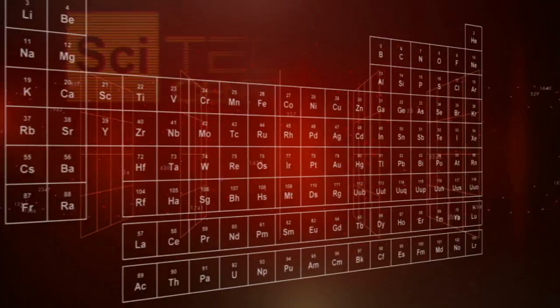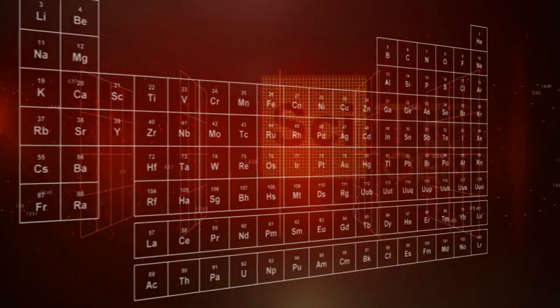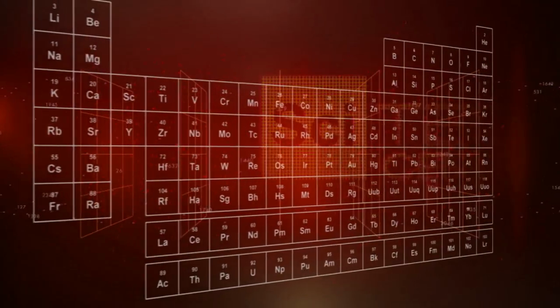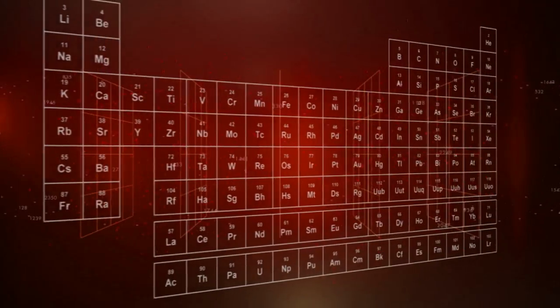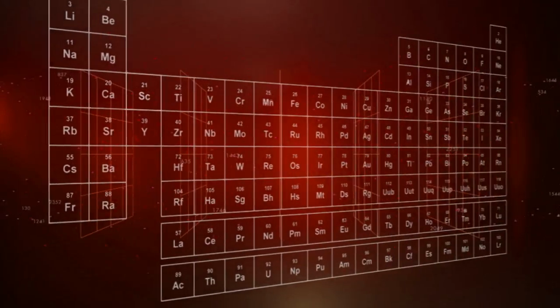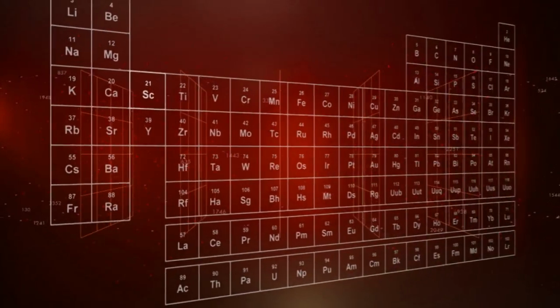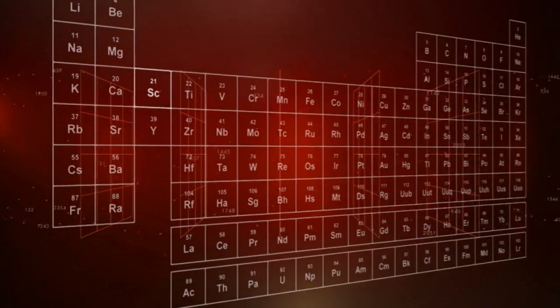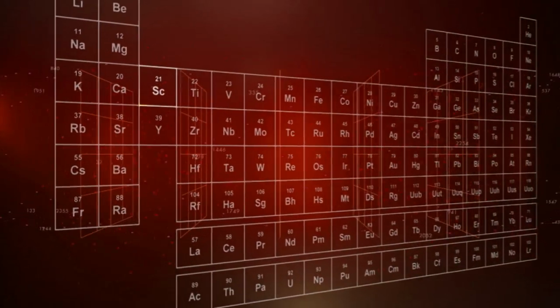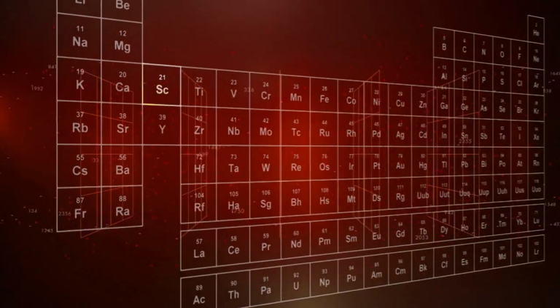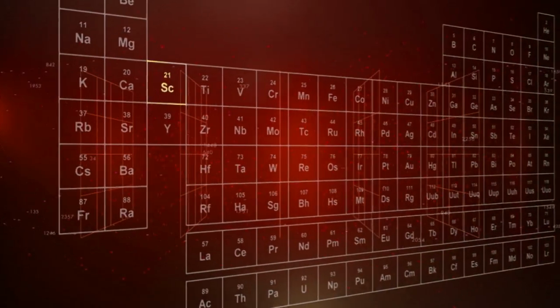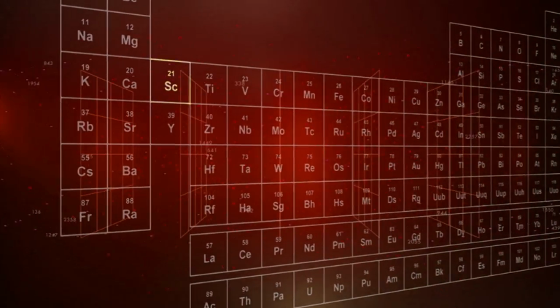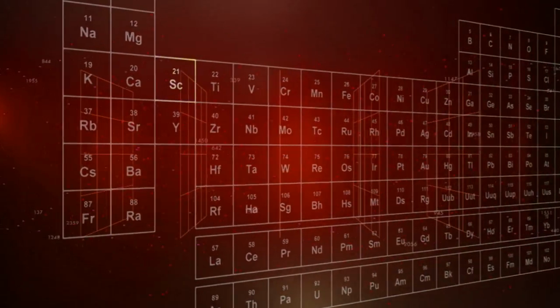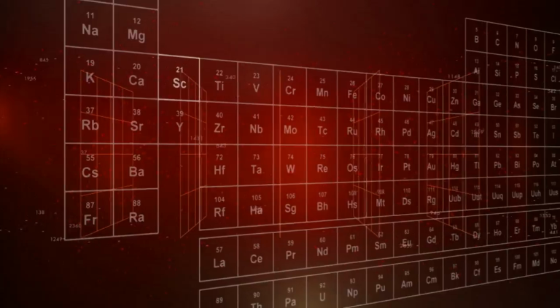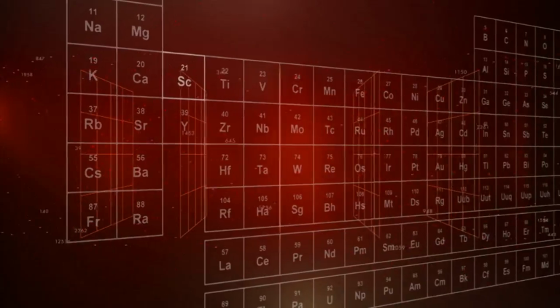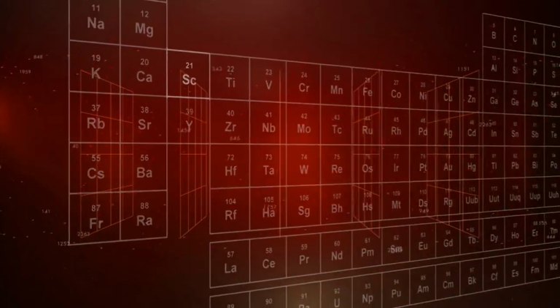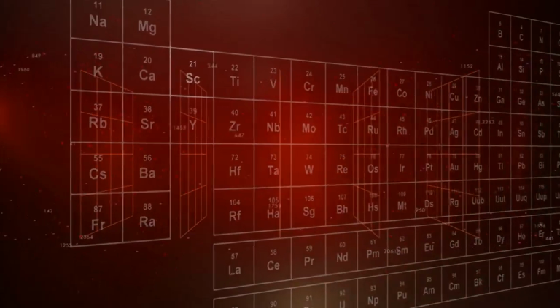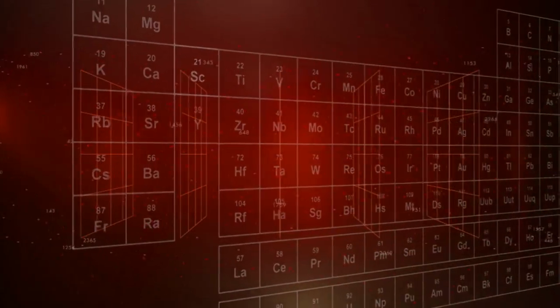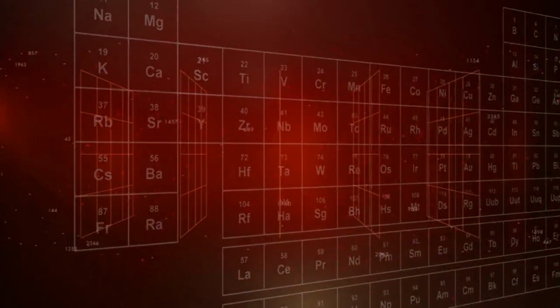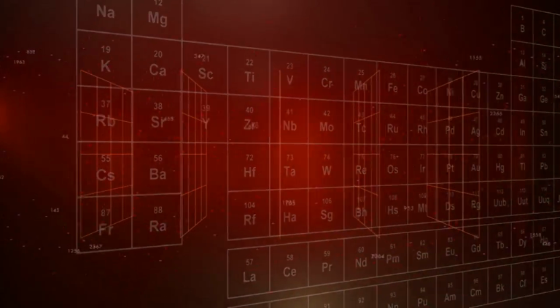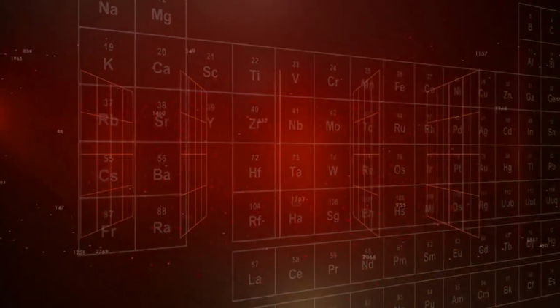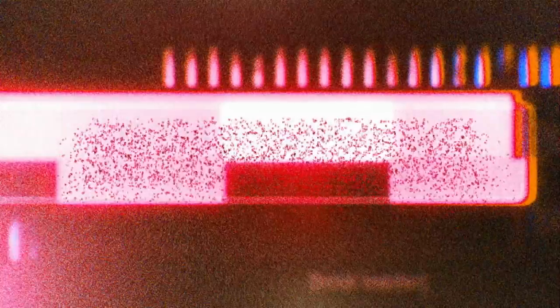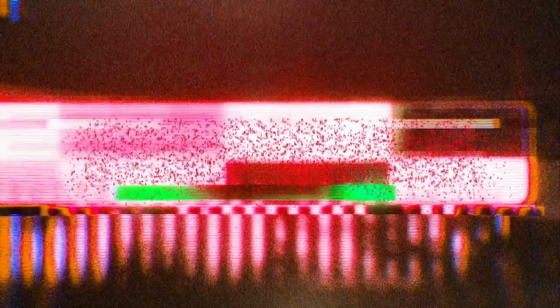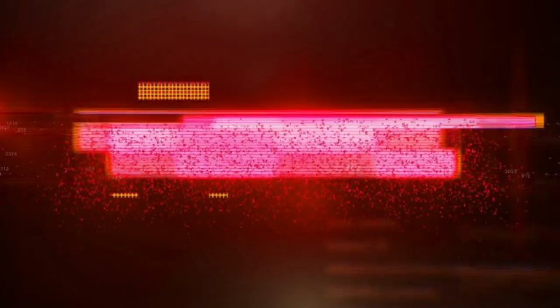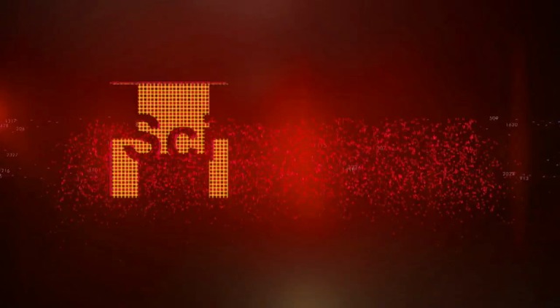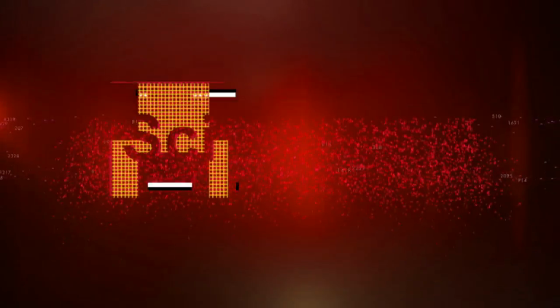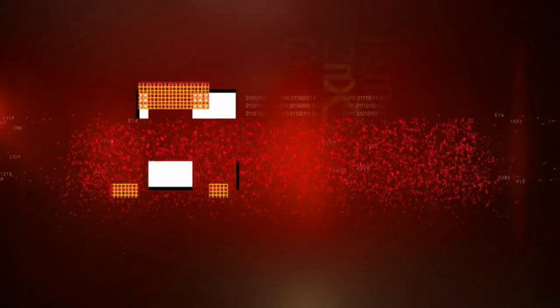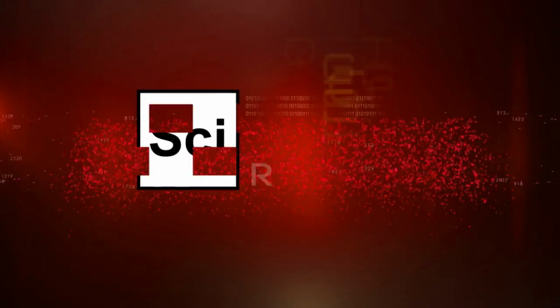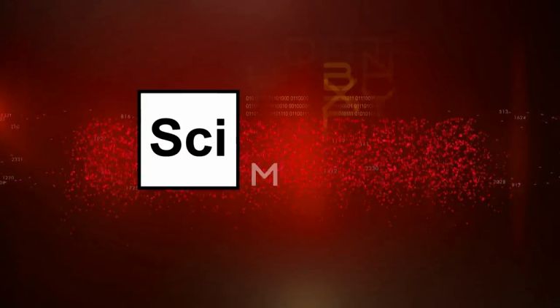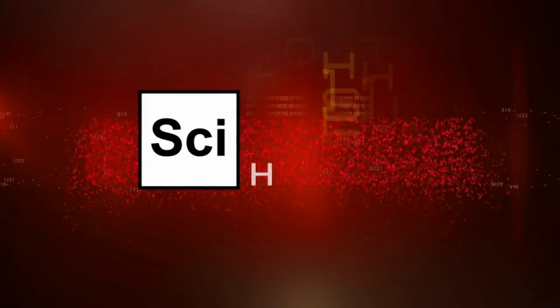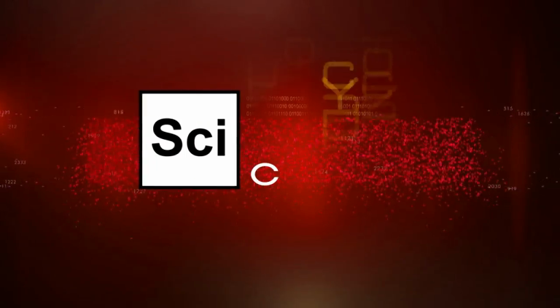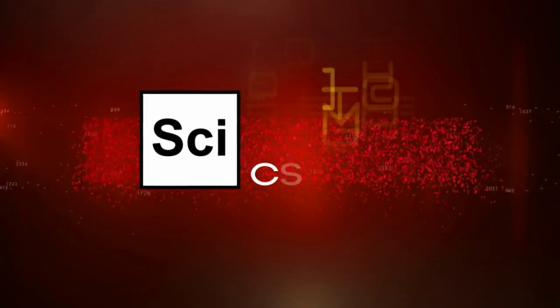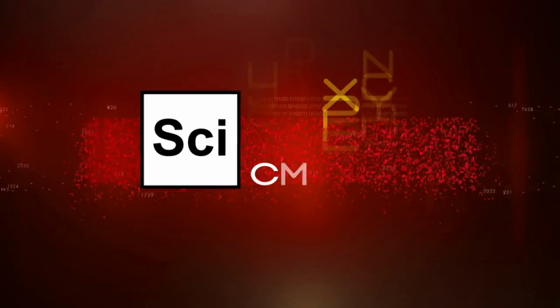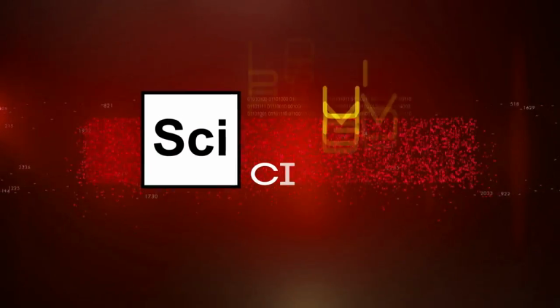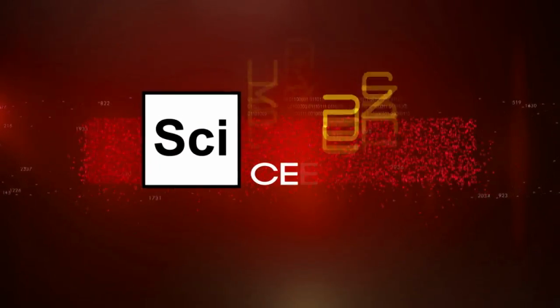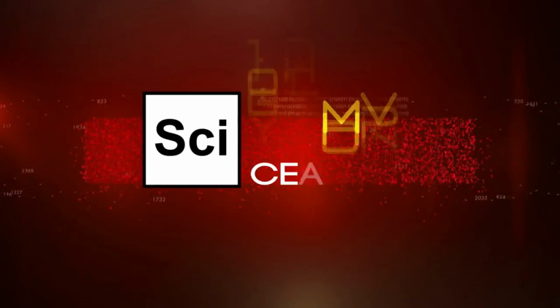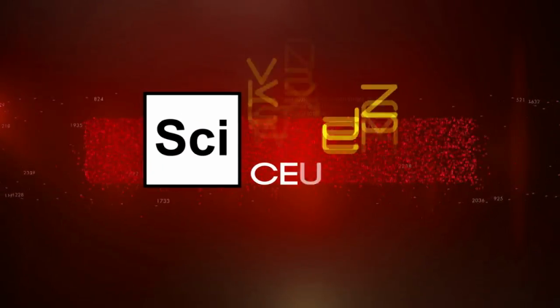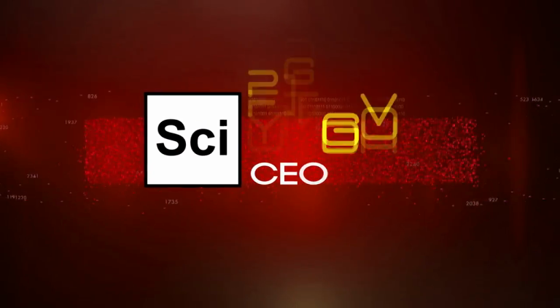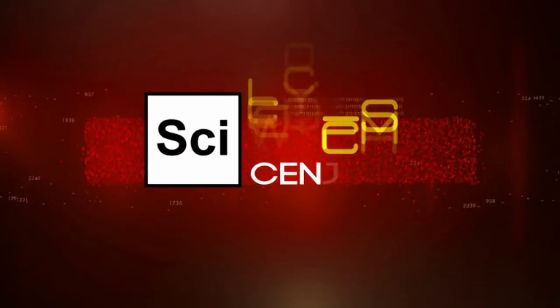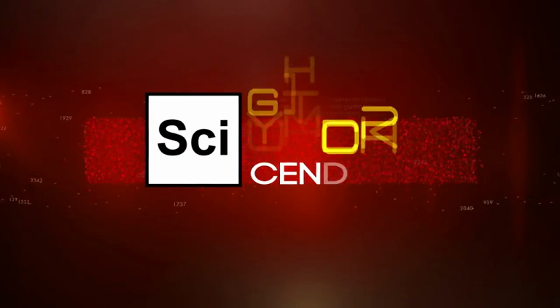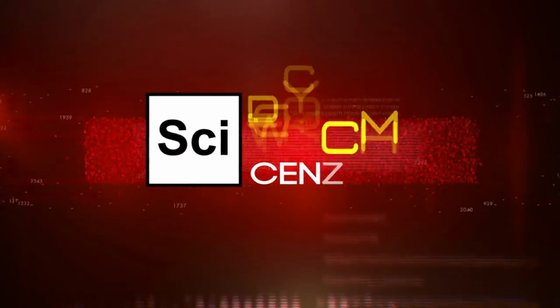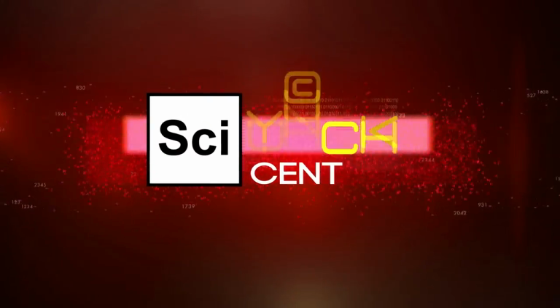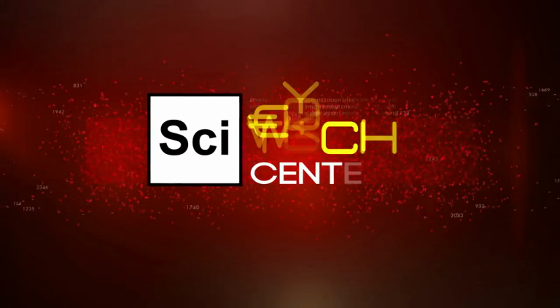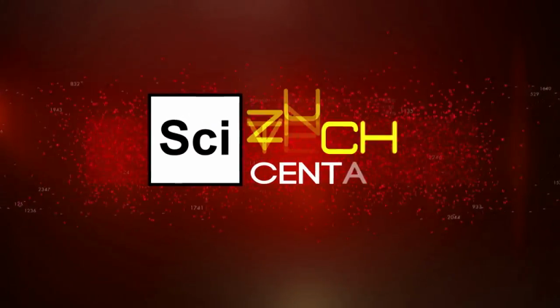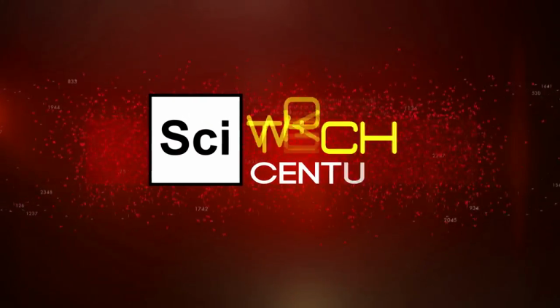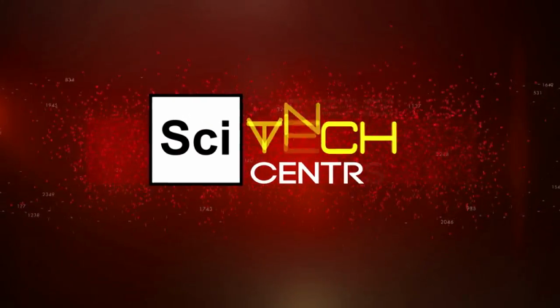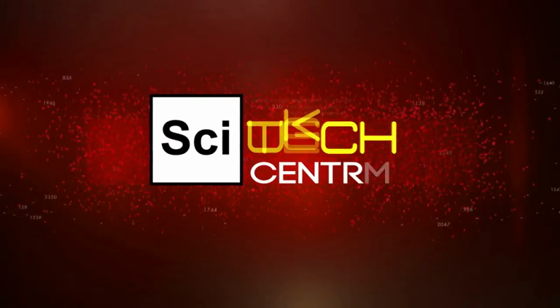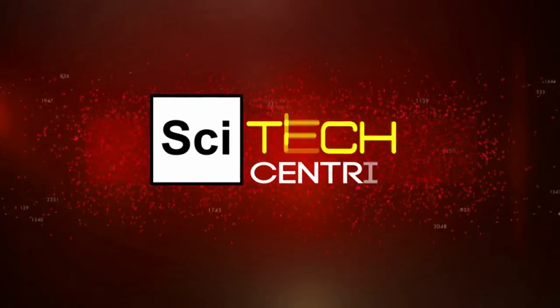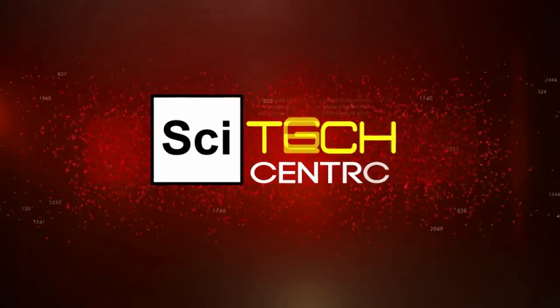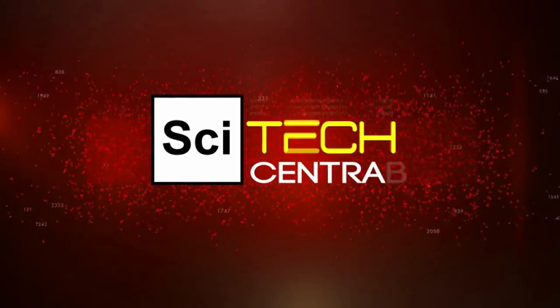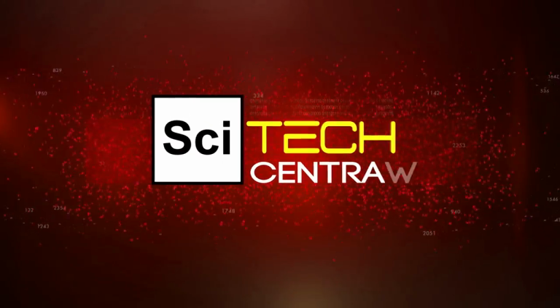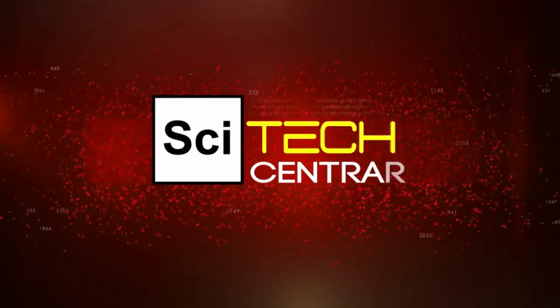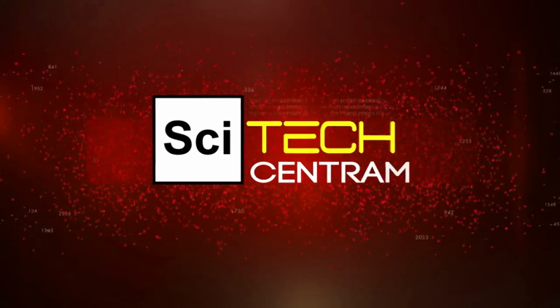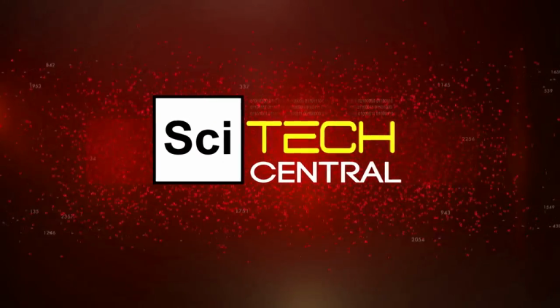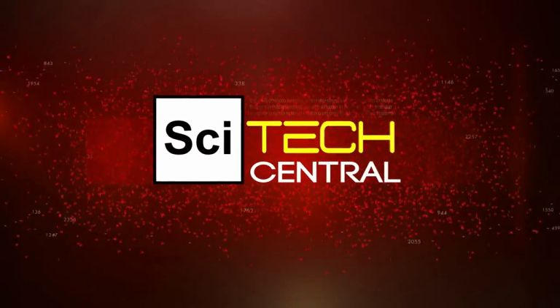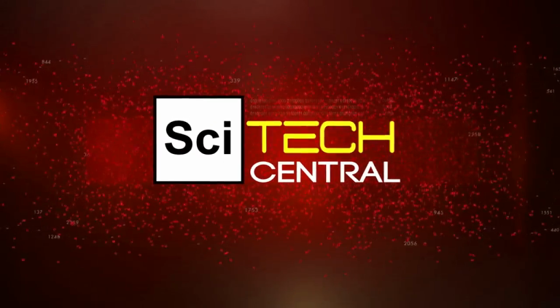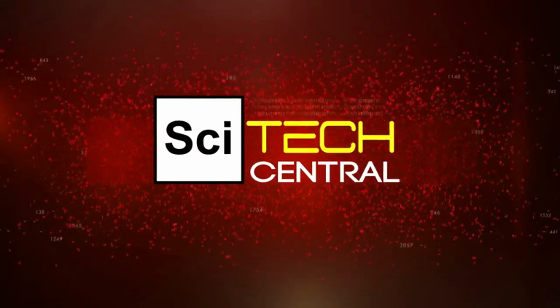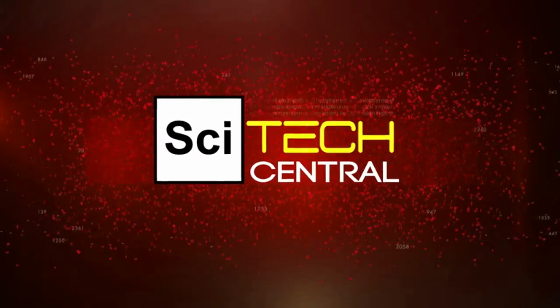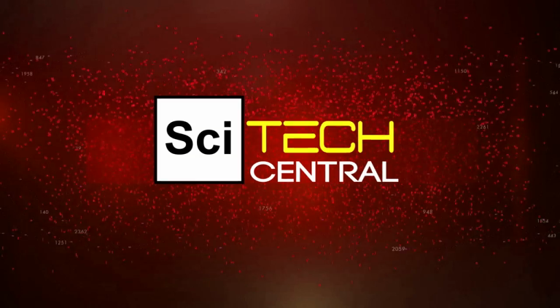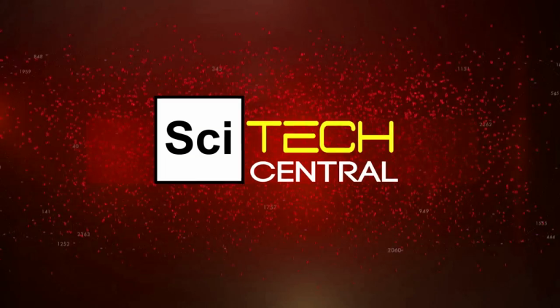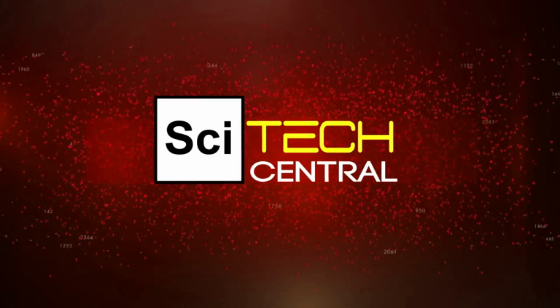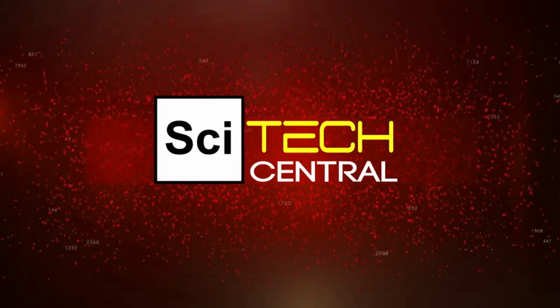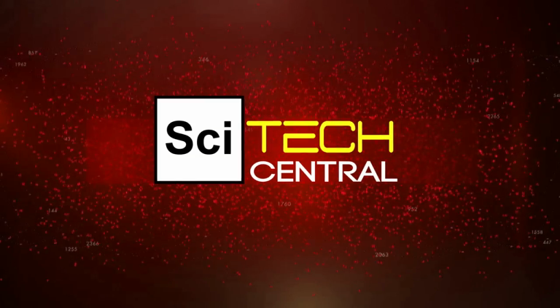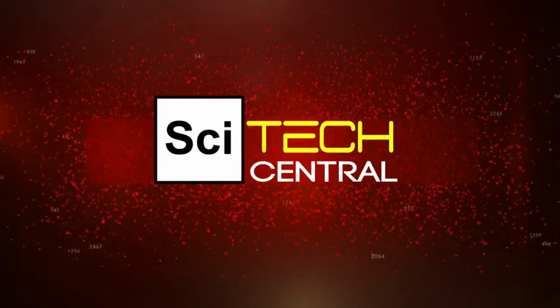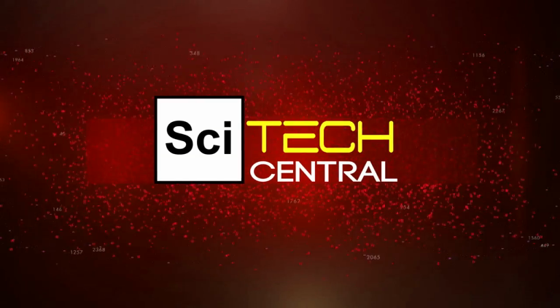That's all for this week on SciTech Central. Thanks for watching. Join us next week for more stories from the frontiers of science and technology.